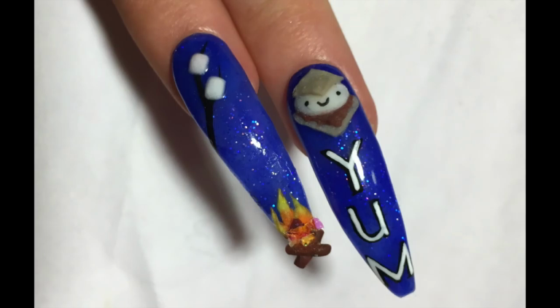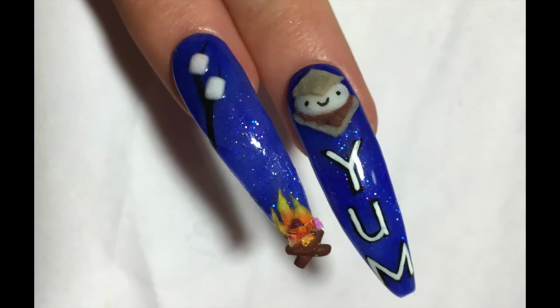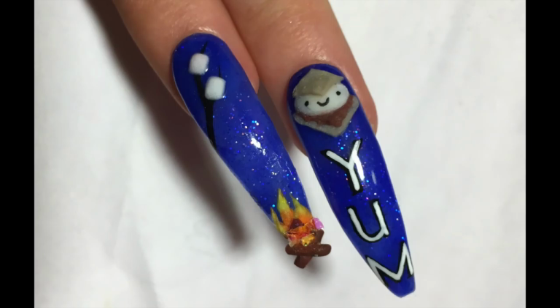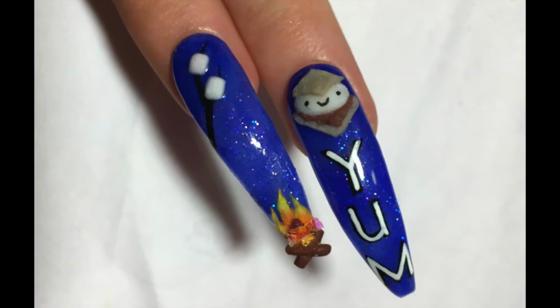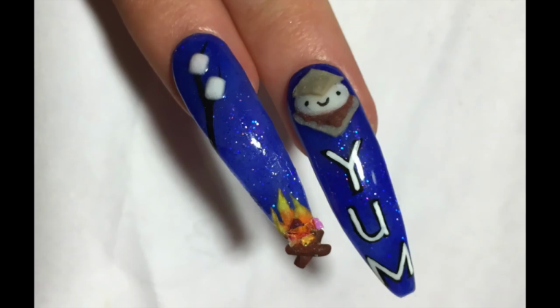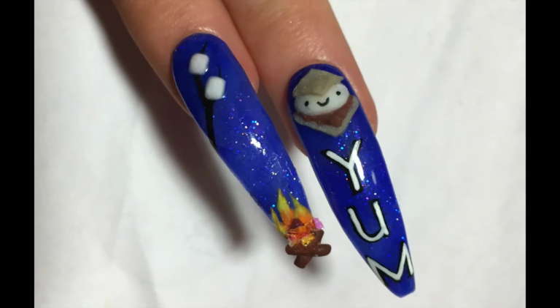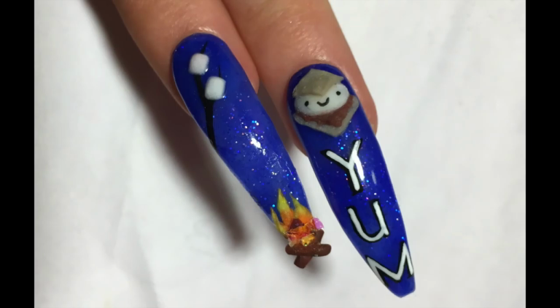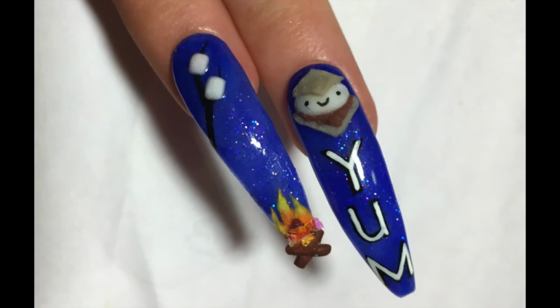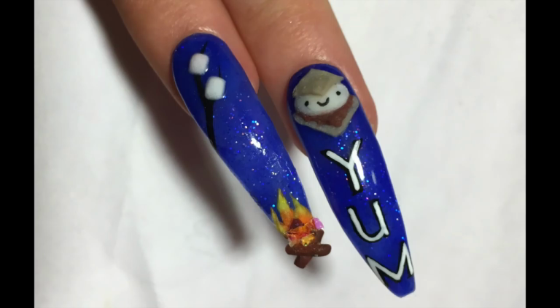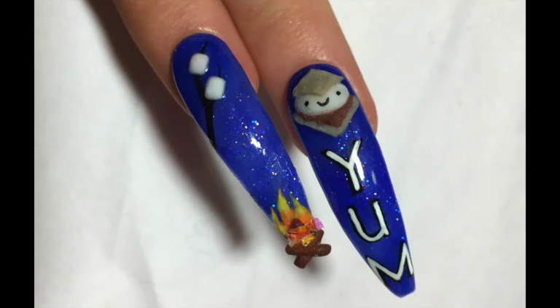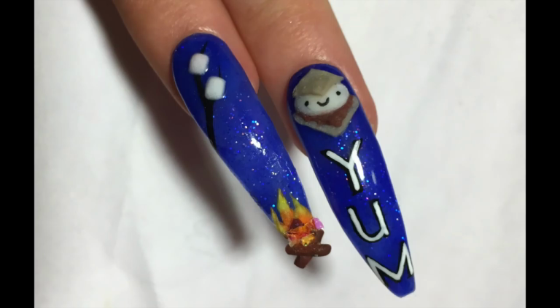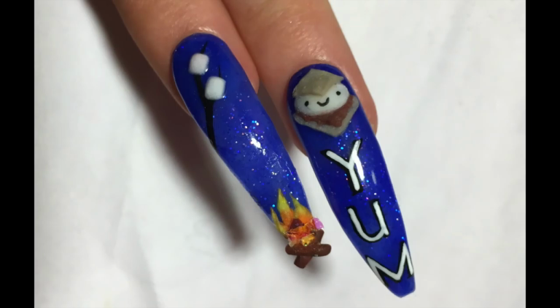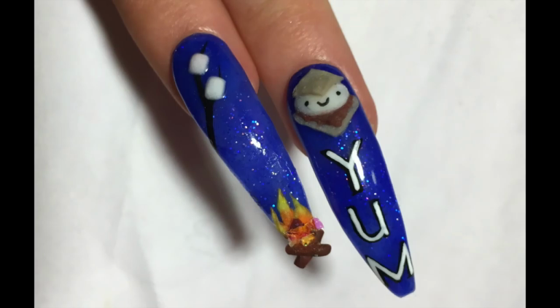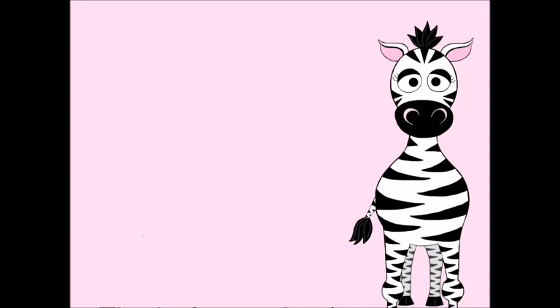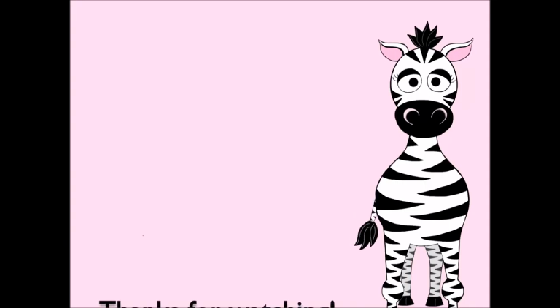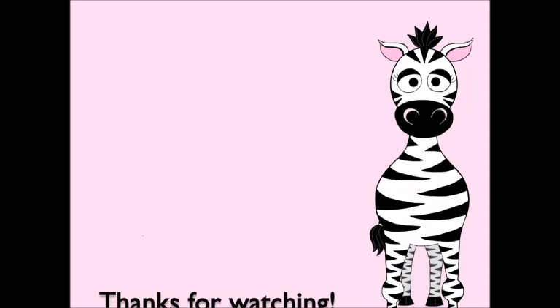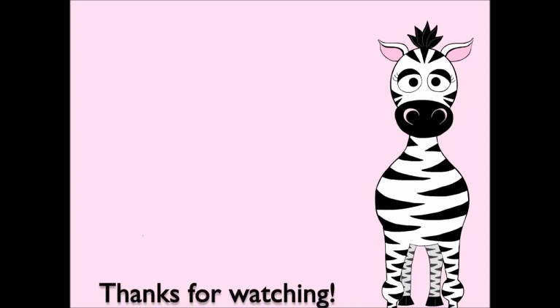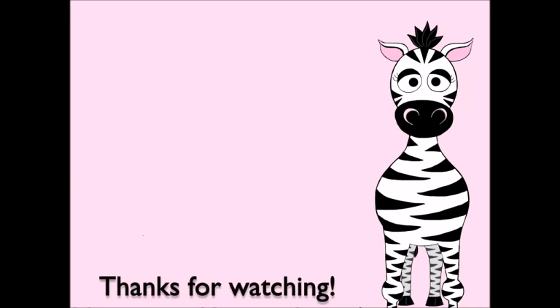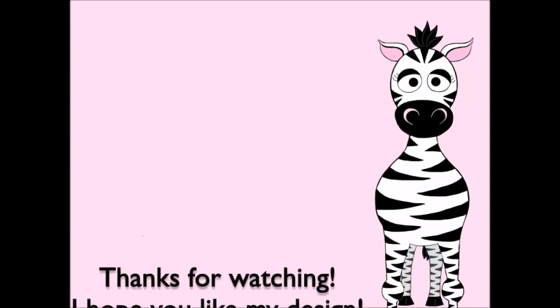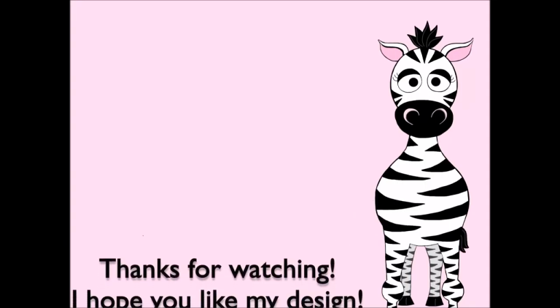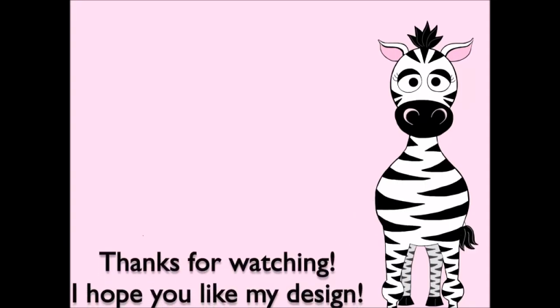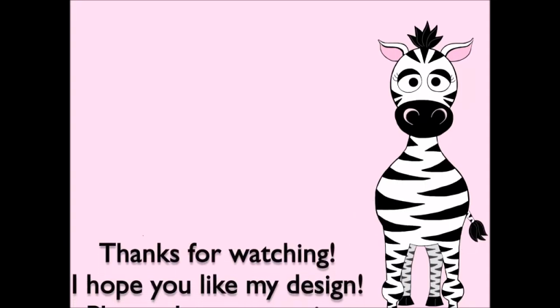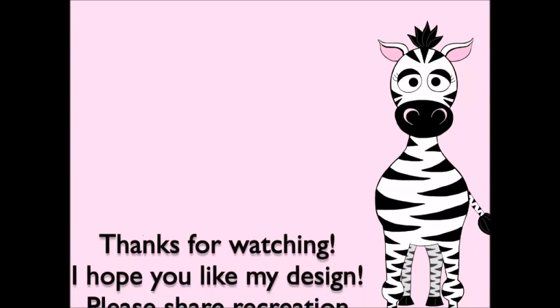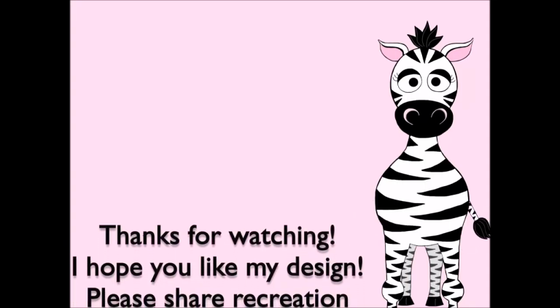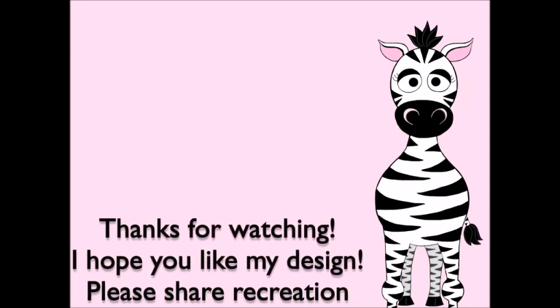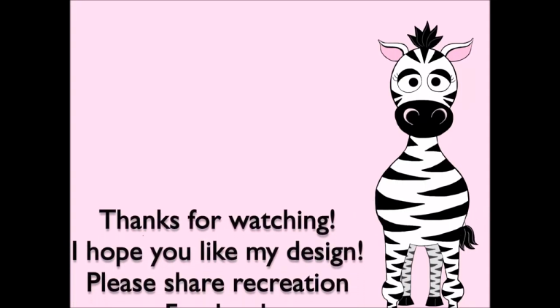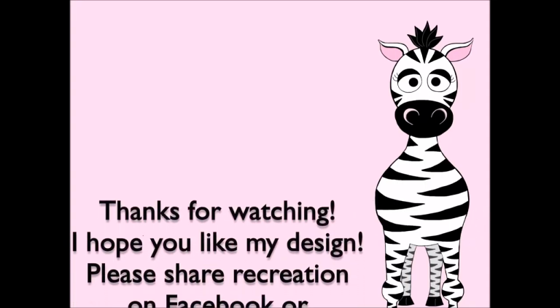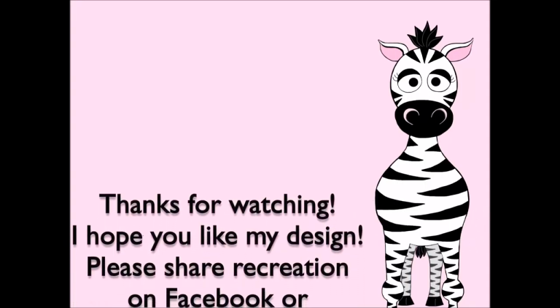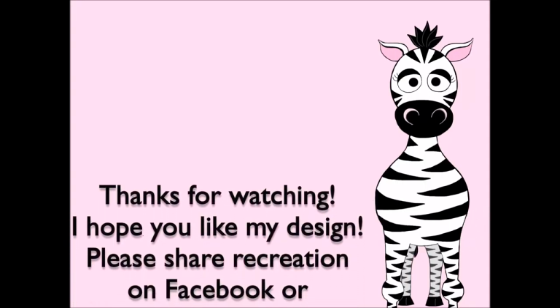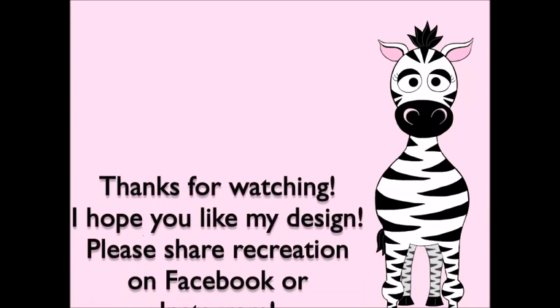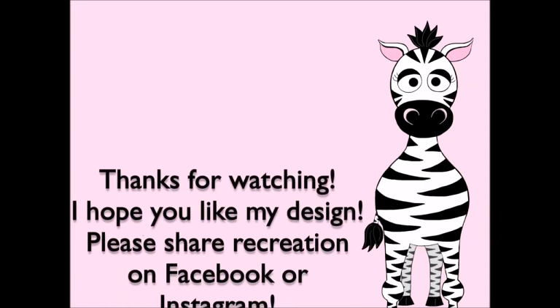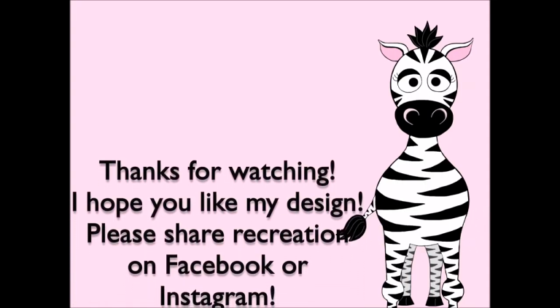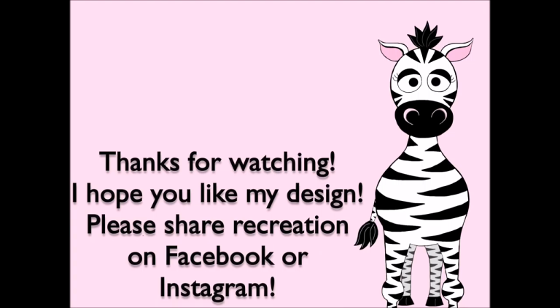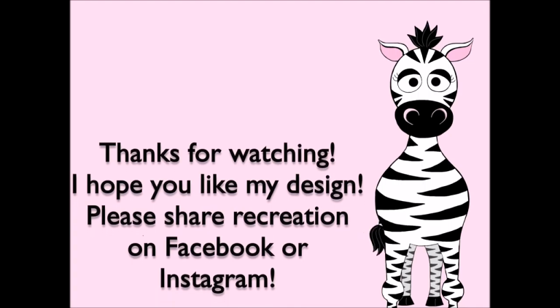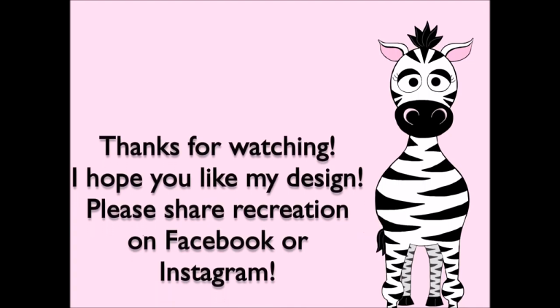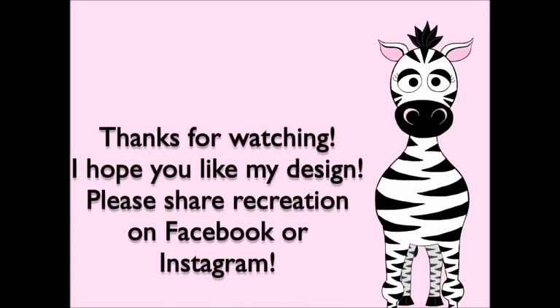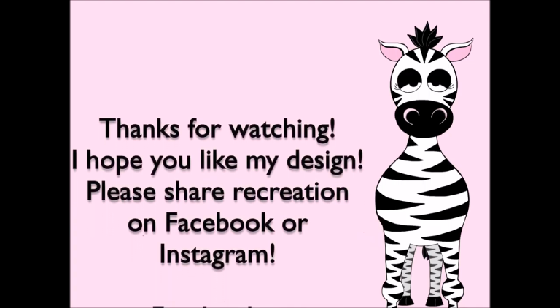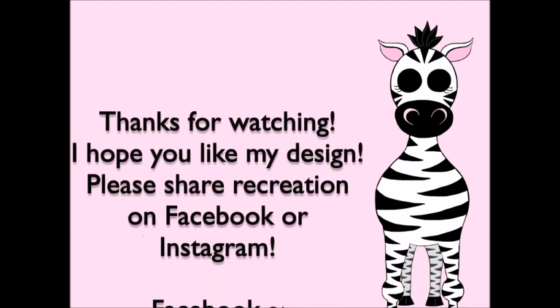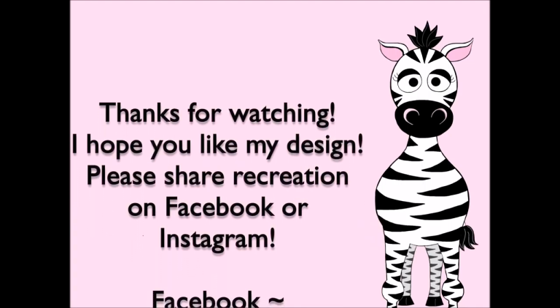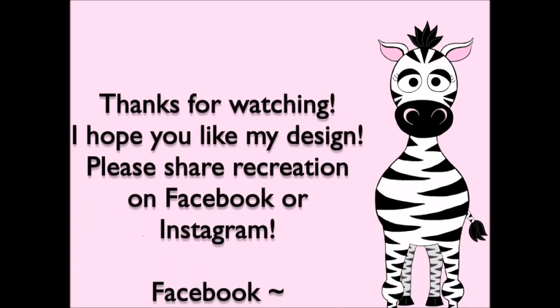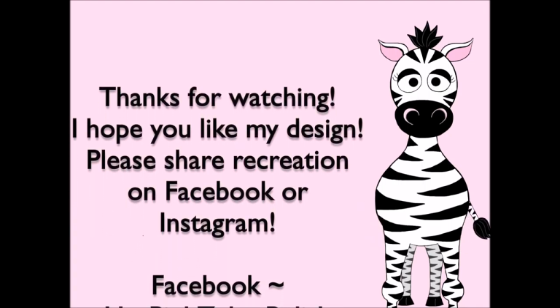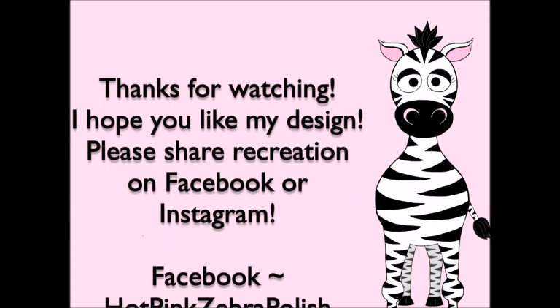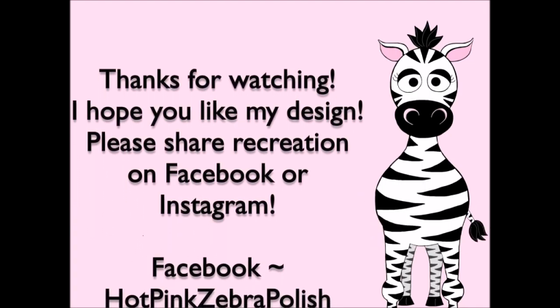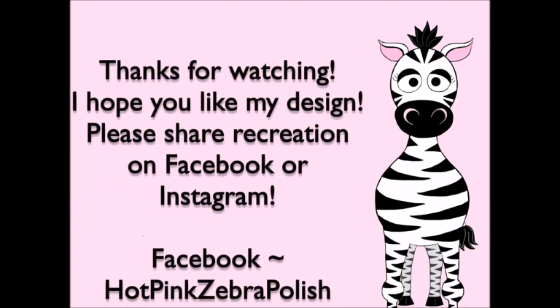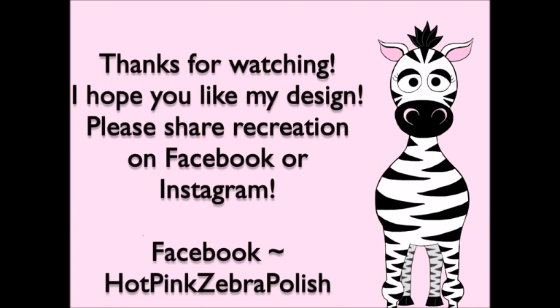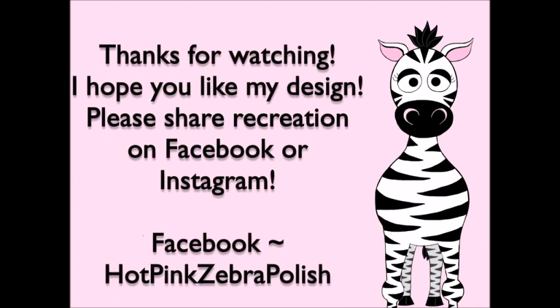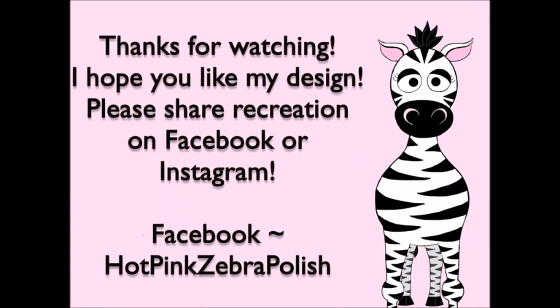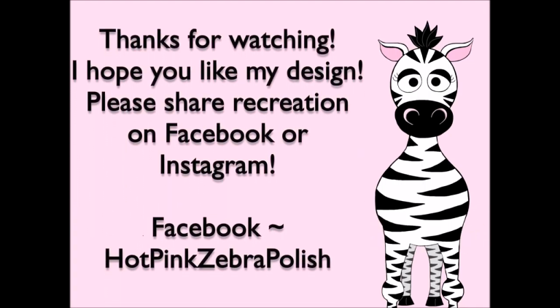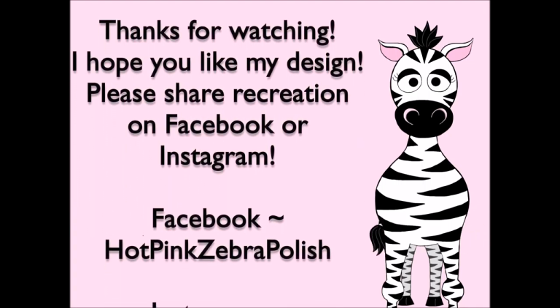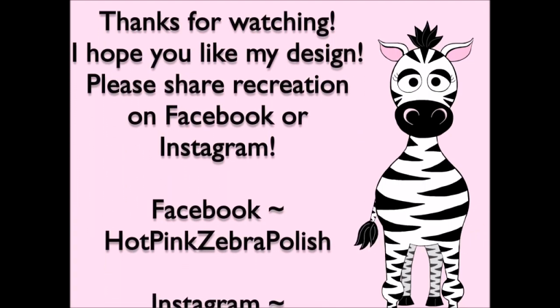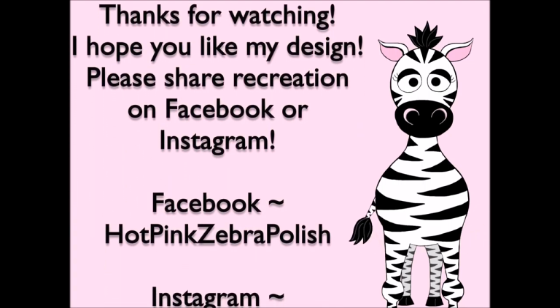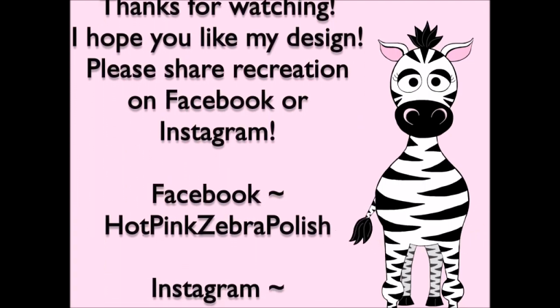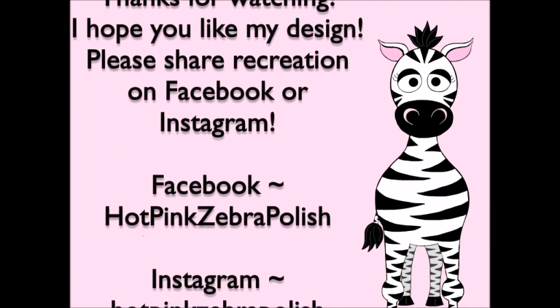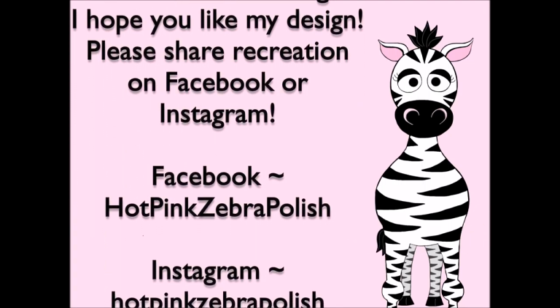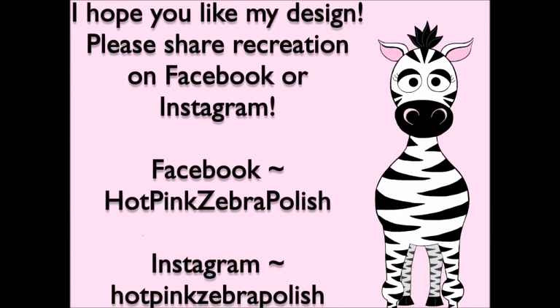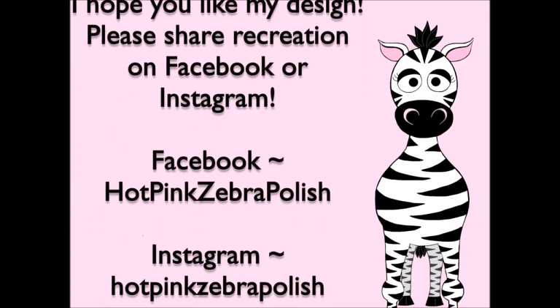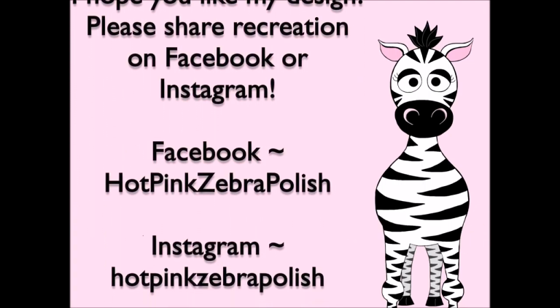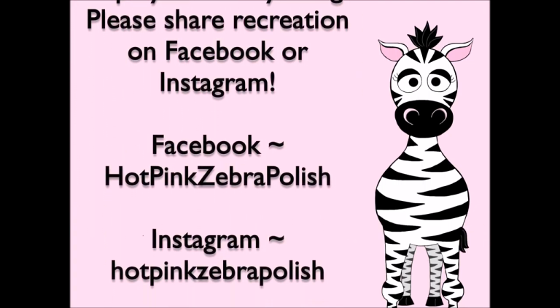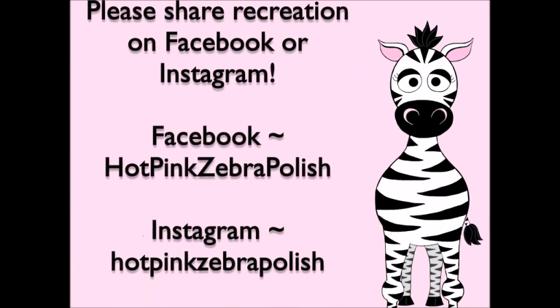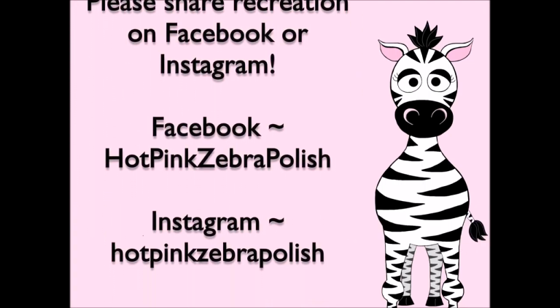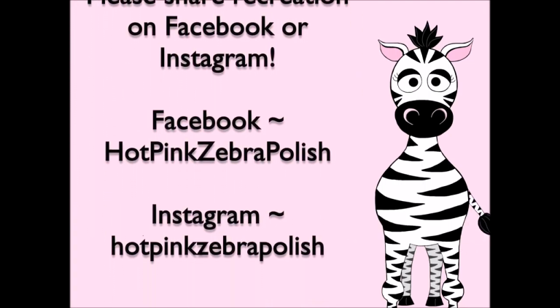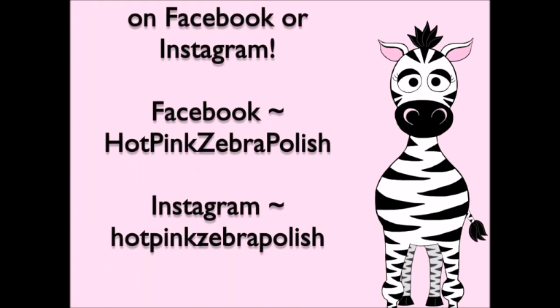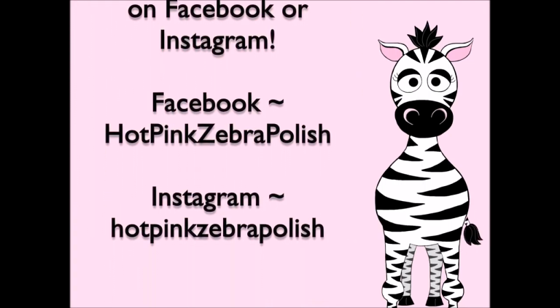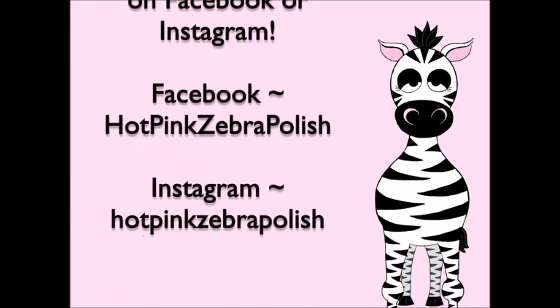I hope you like this design! Share recreations with me on Facebook, Twitter, and Instagram — I would really love to see them. I'll see you in my next video. Bye!